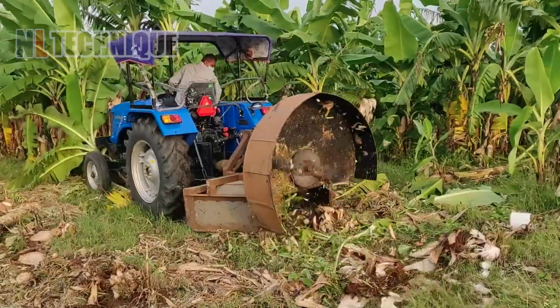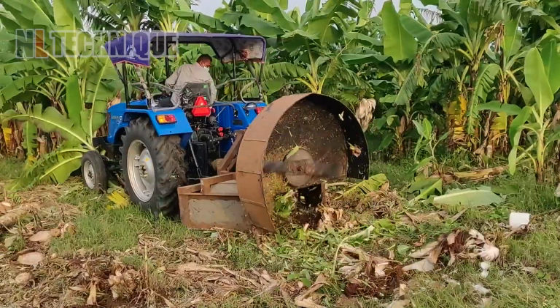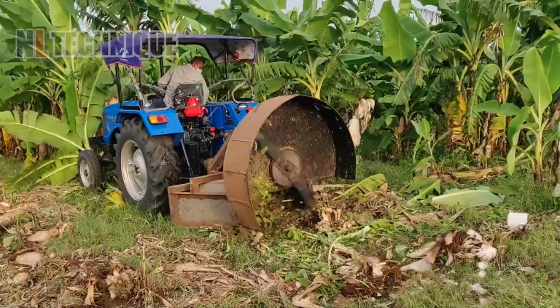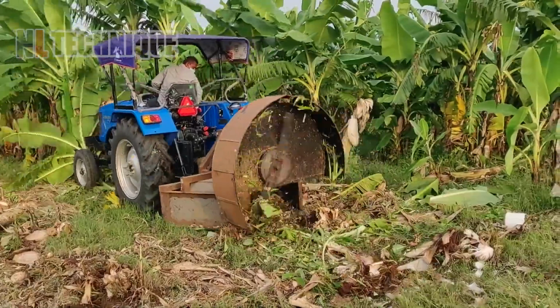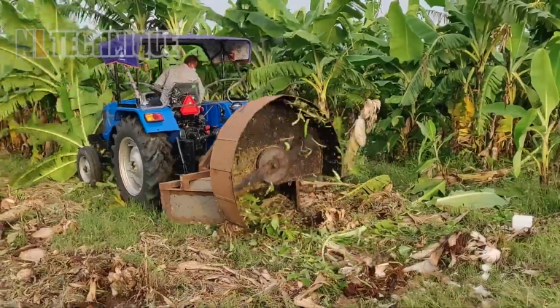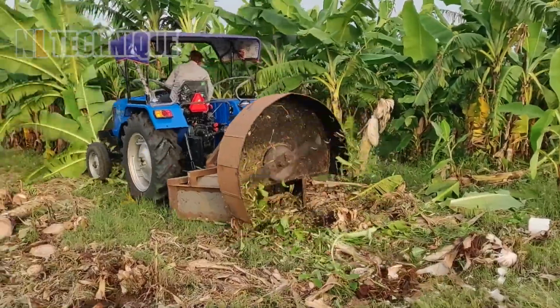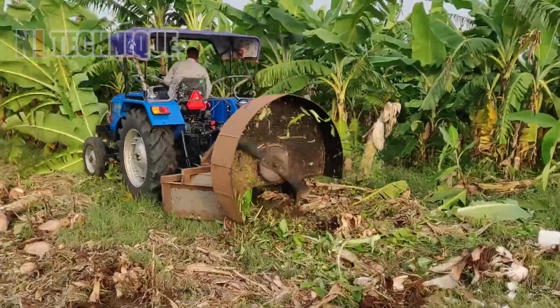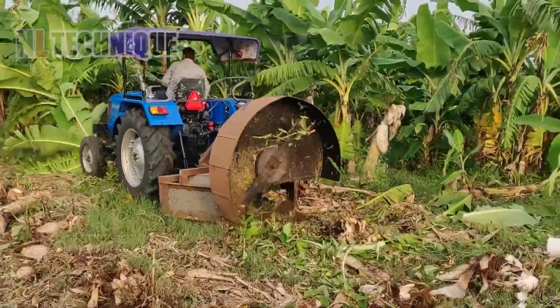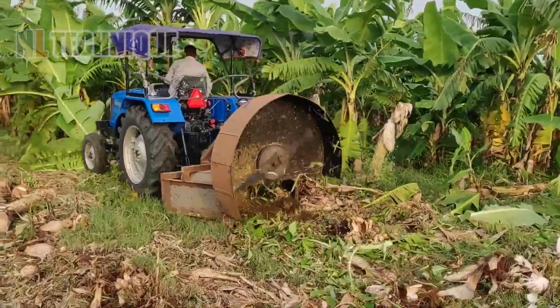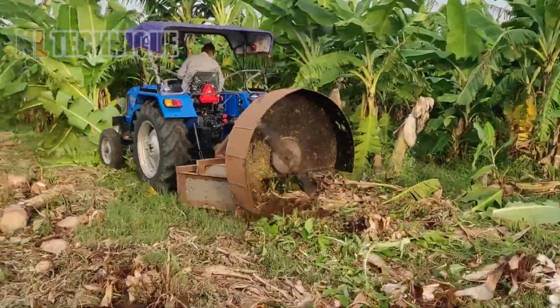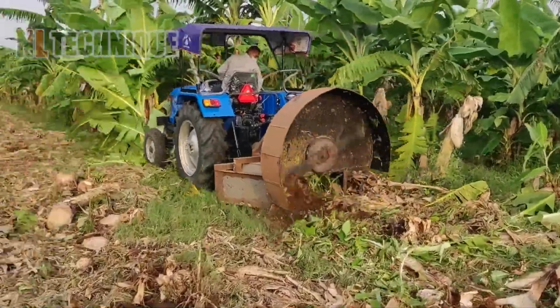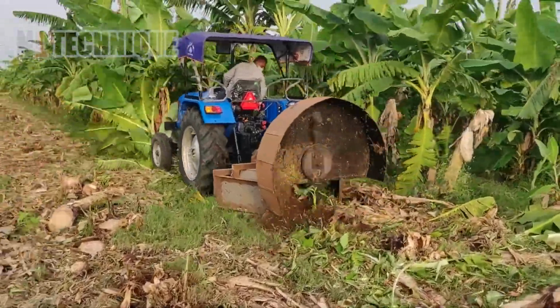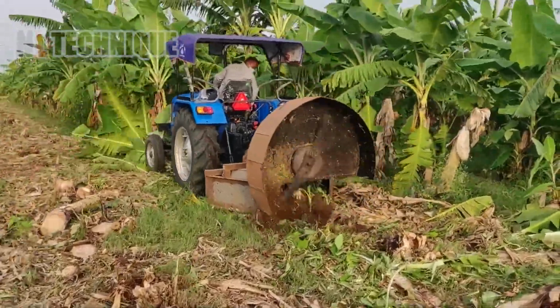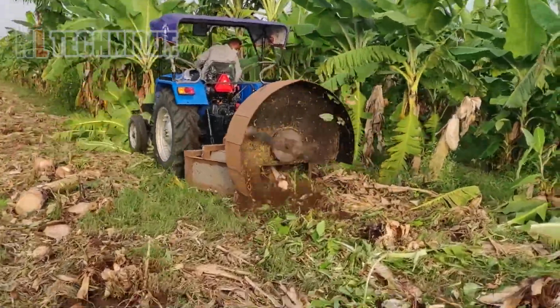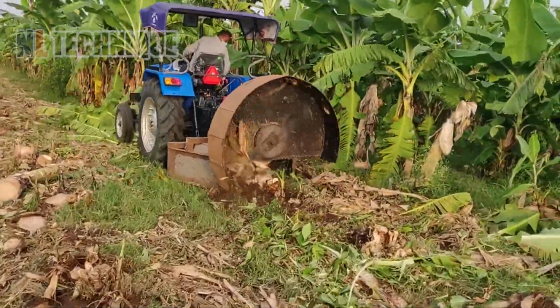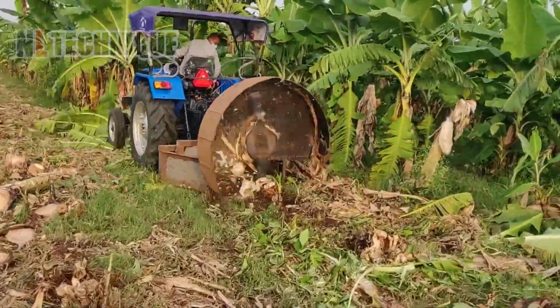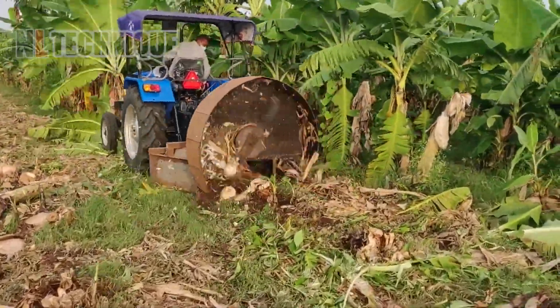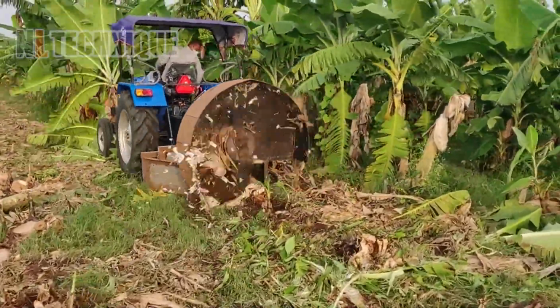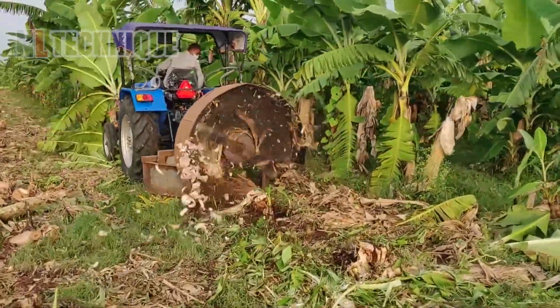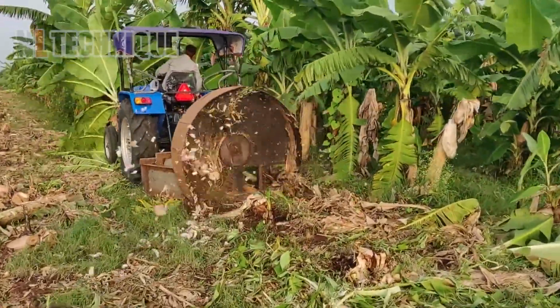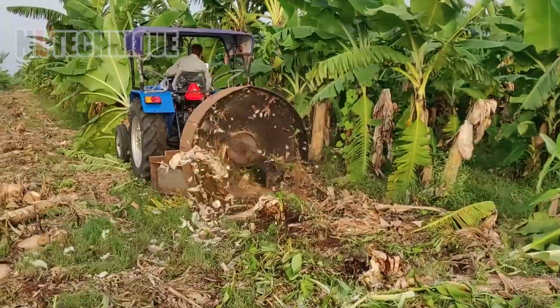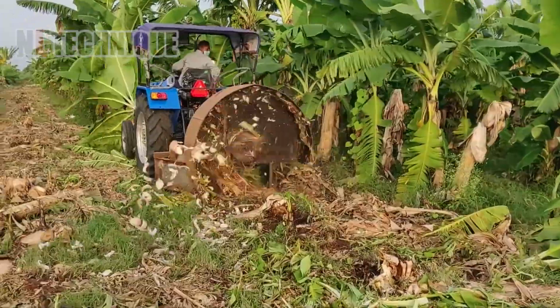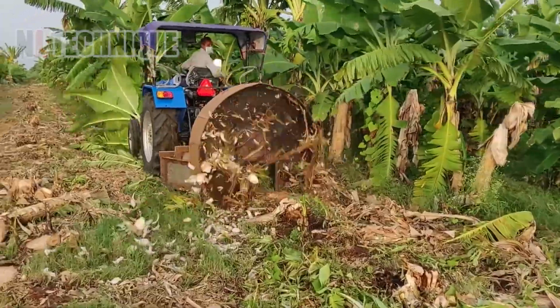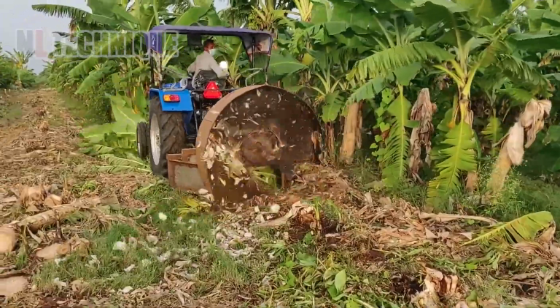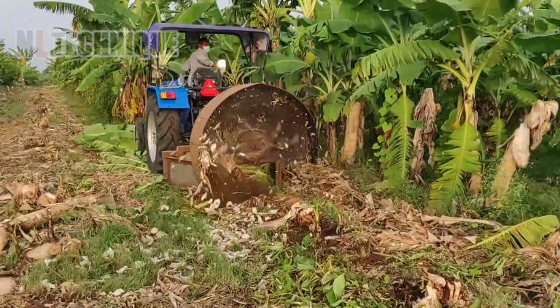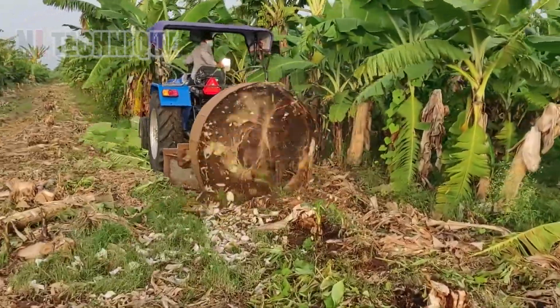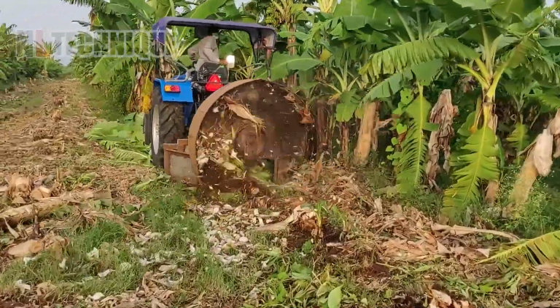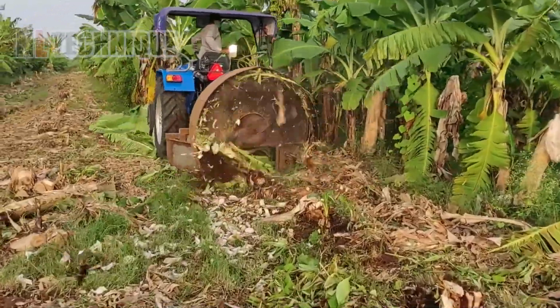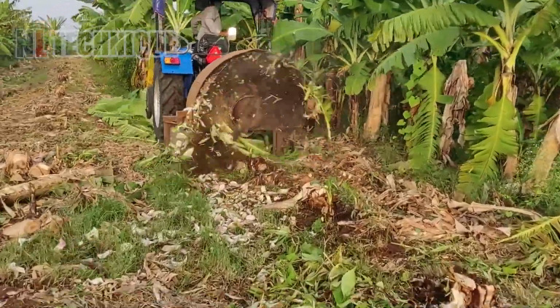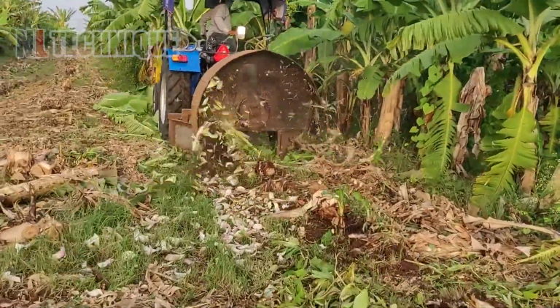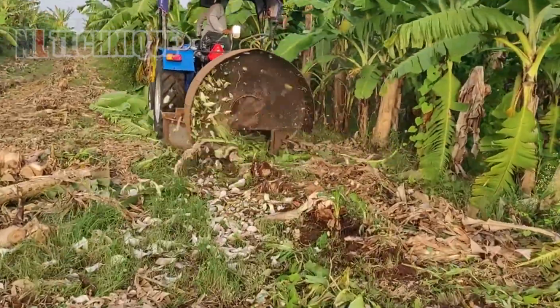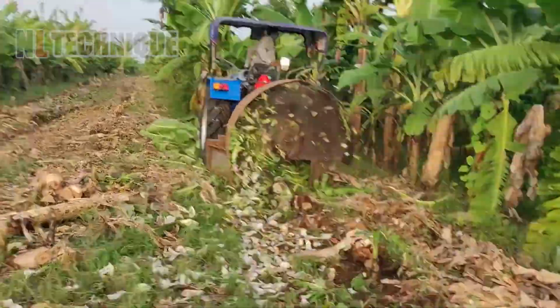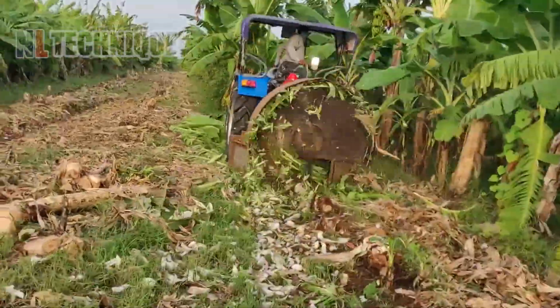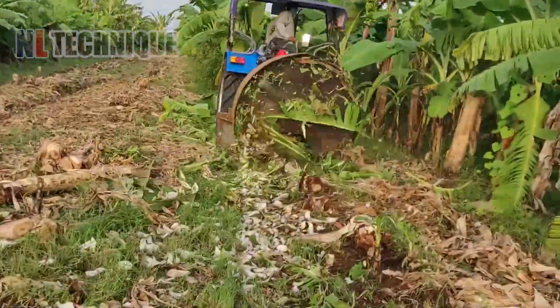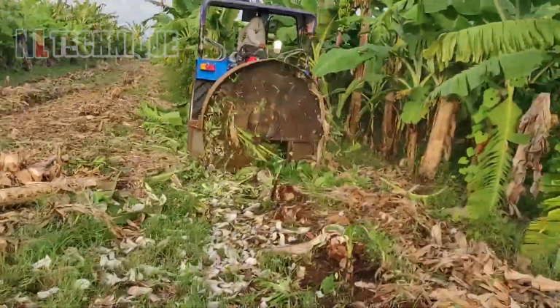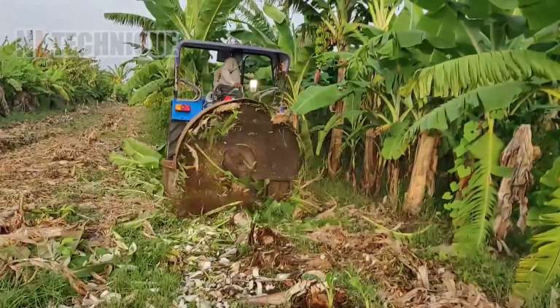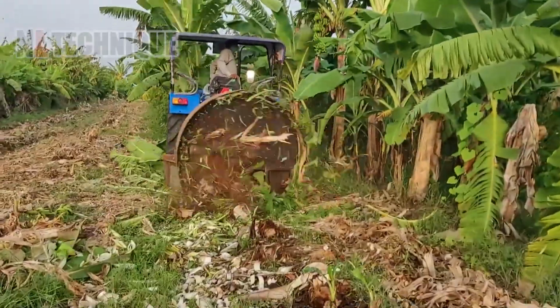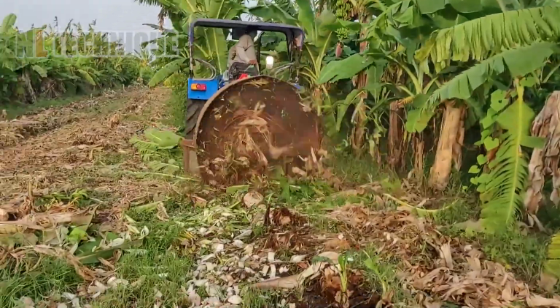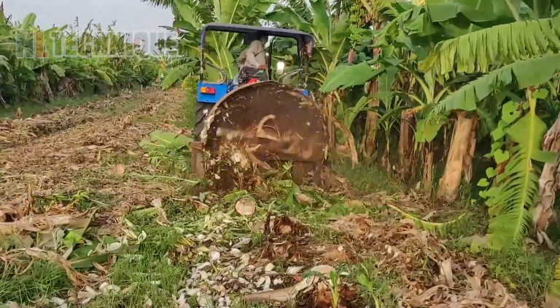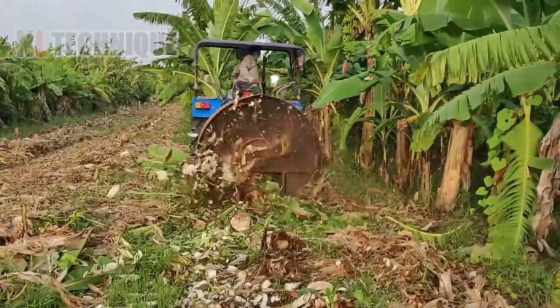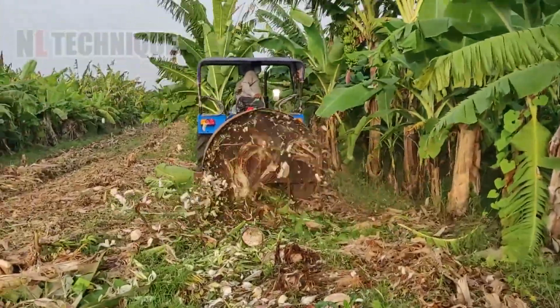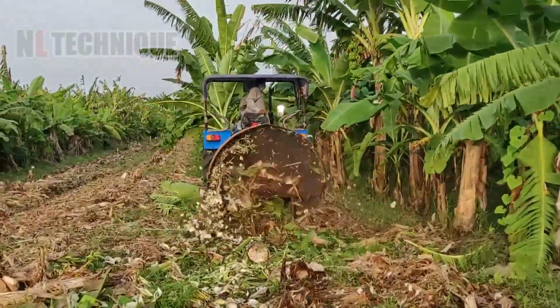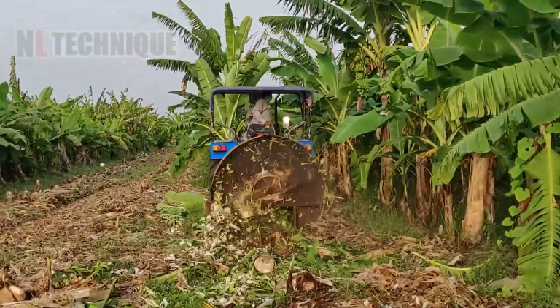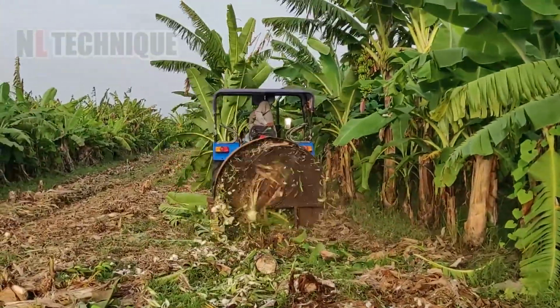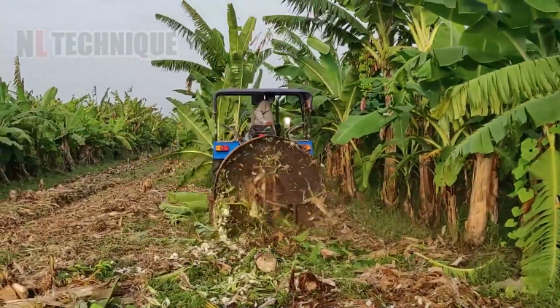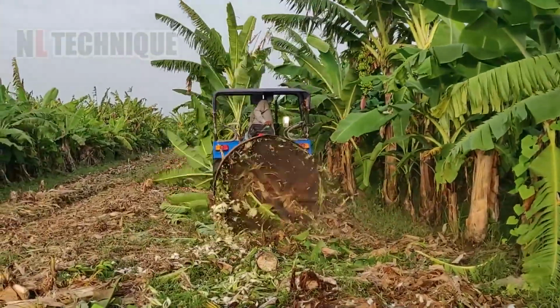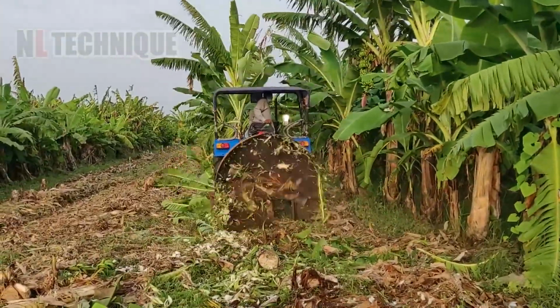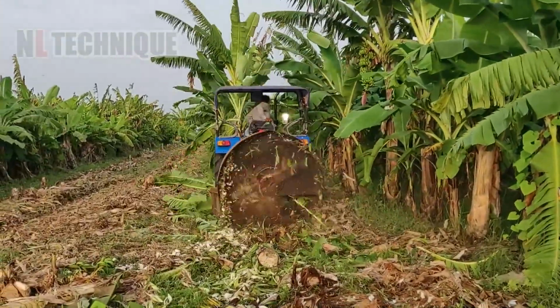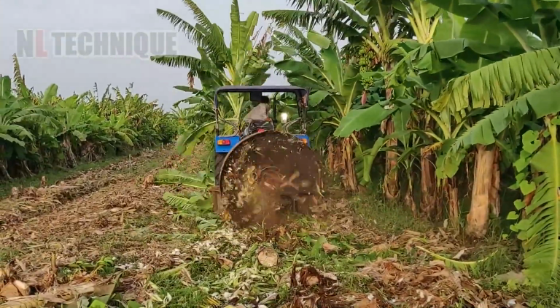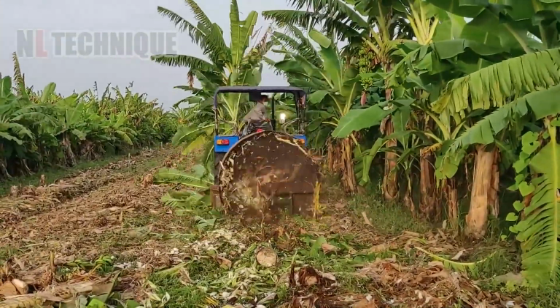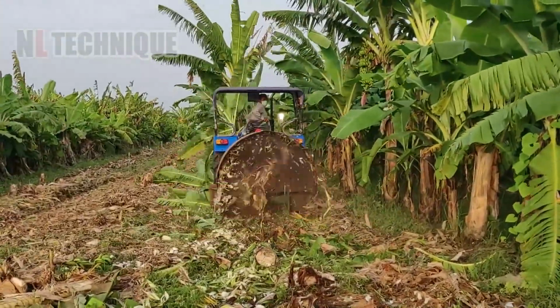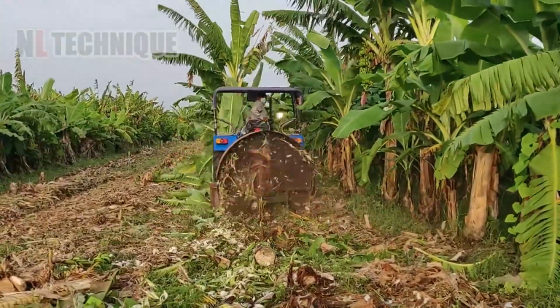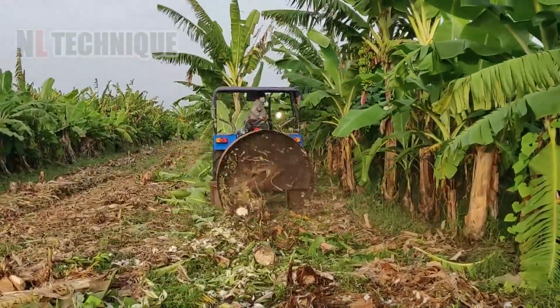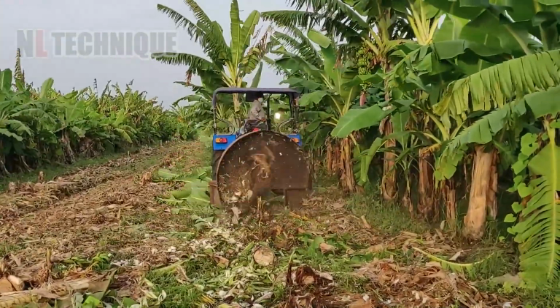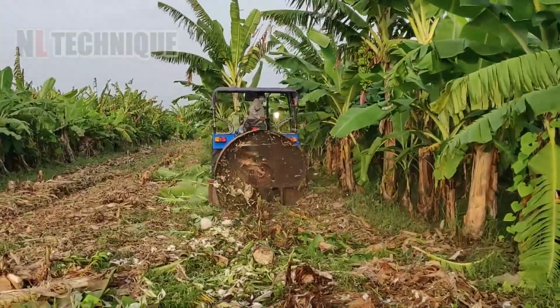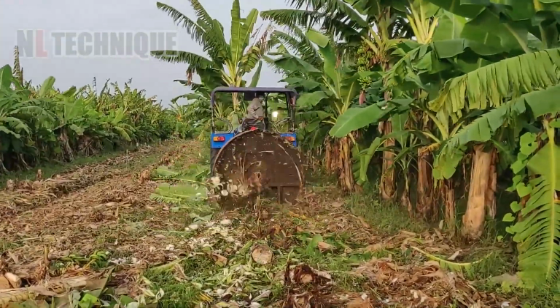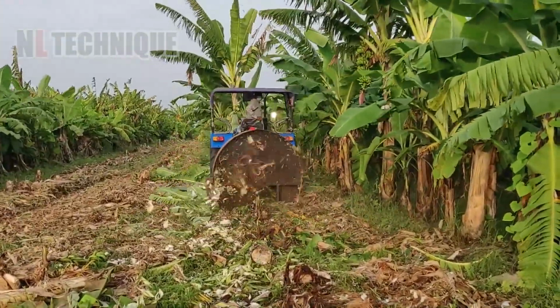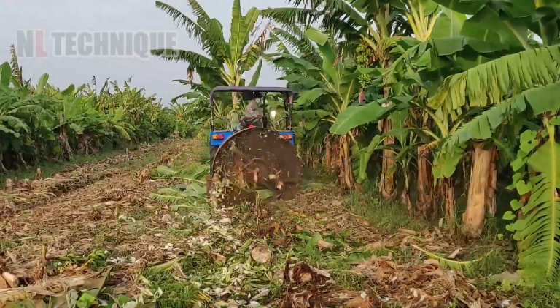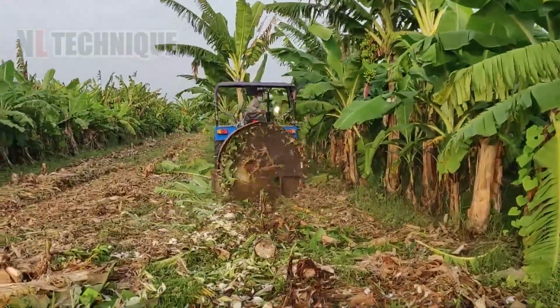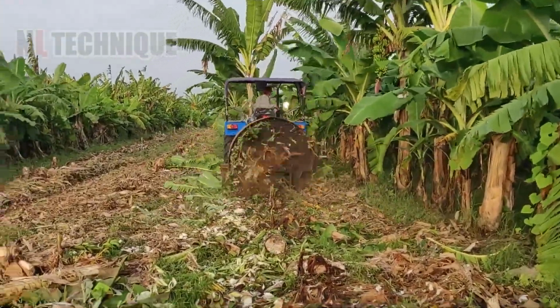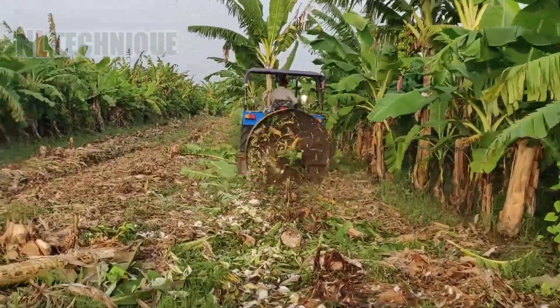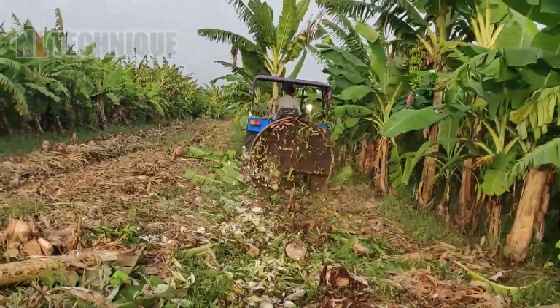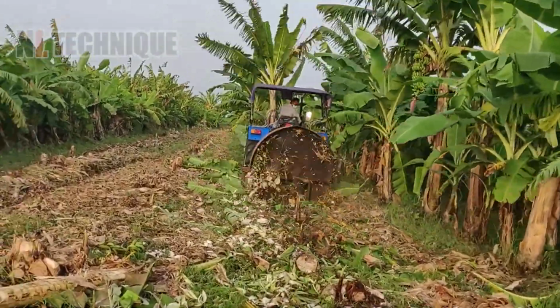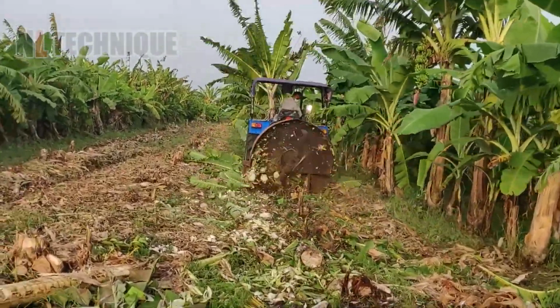With an interesting design, this cutter helps farmers shred banana plants into pieces in only seconds.